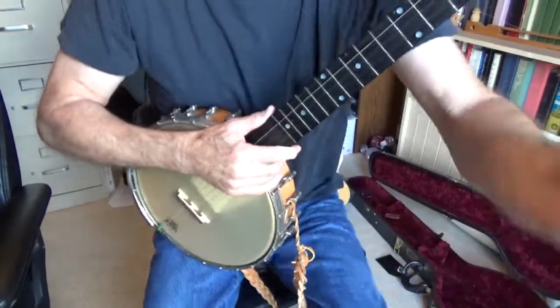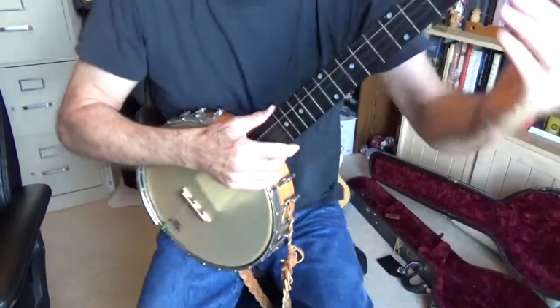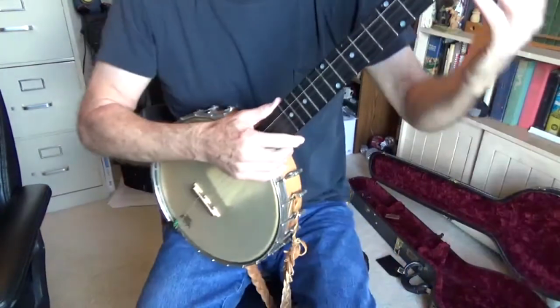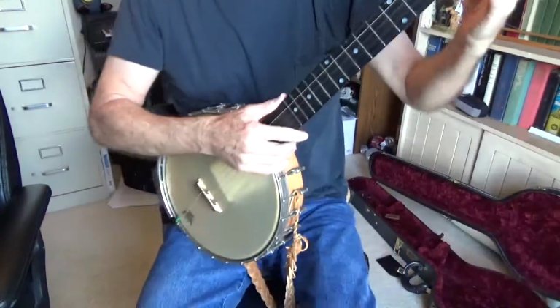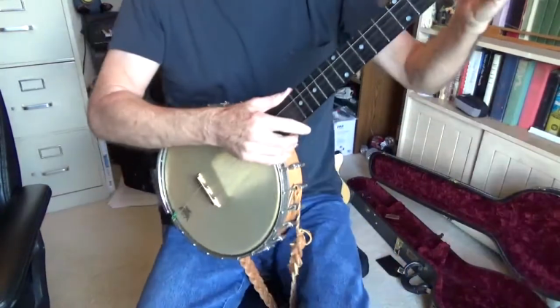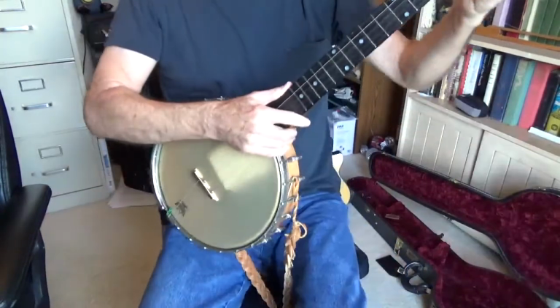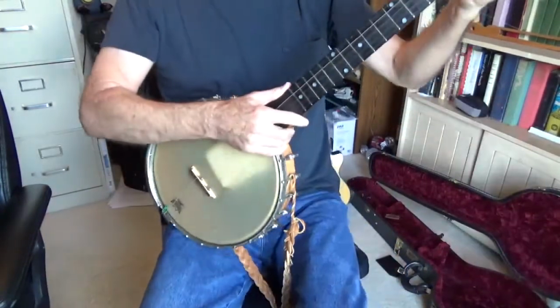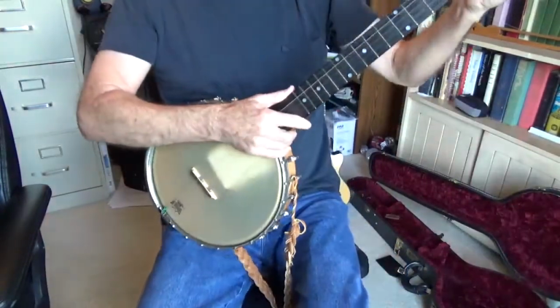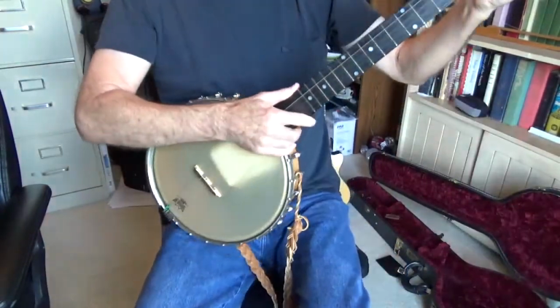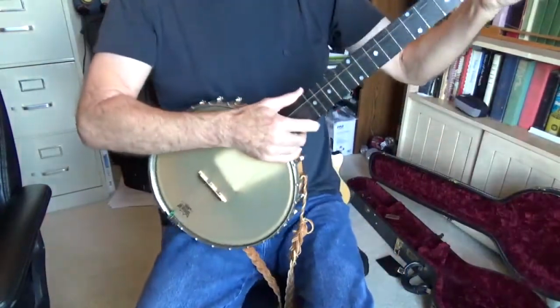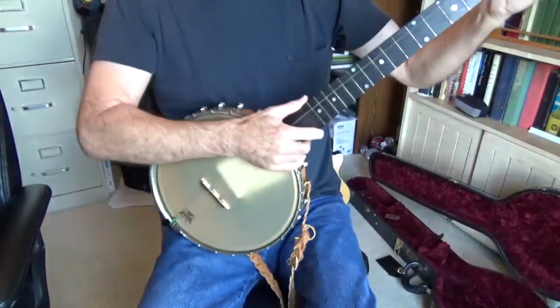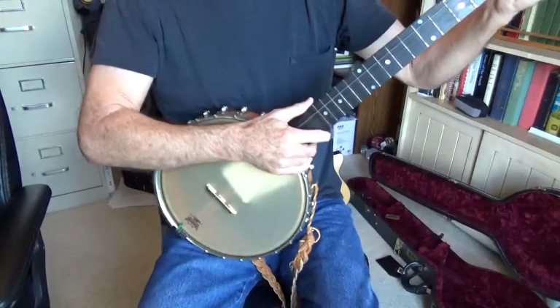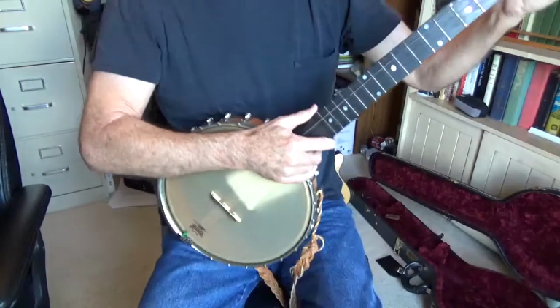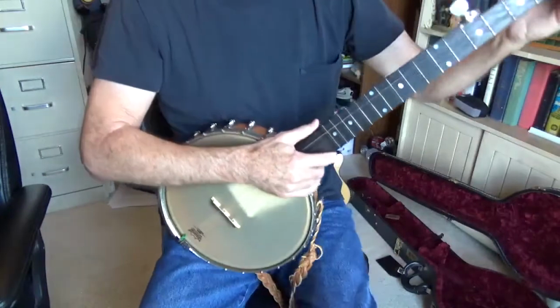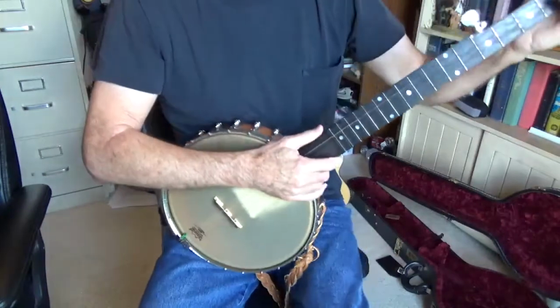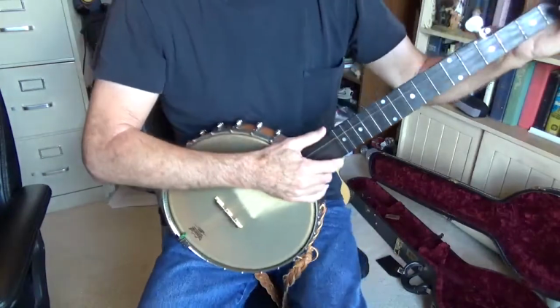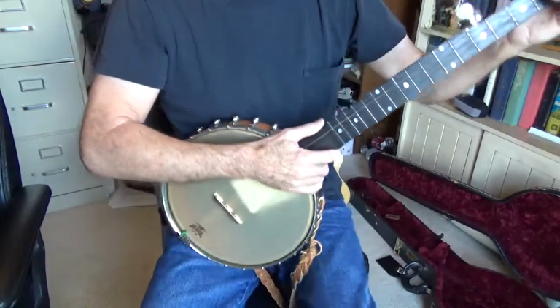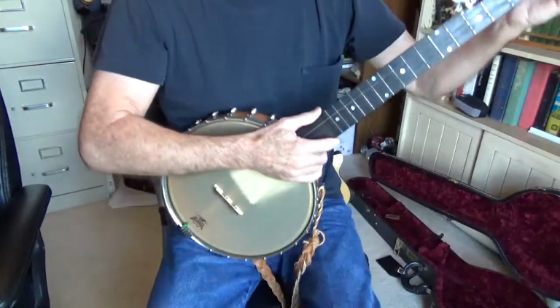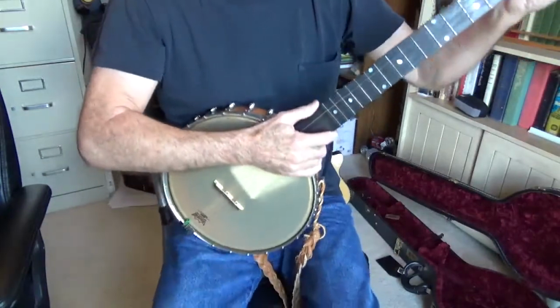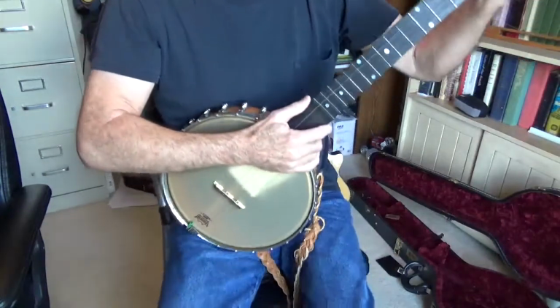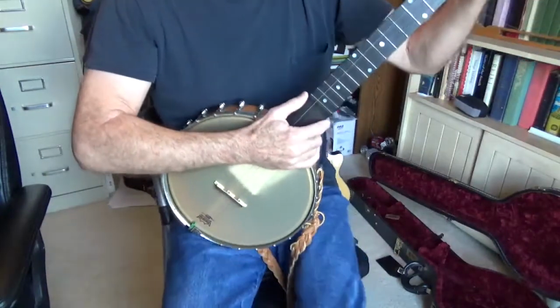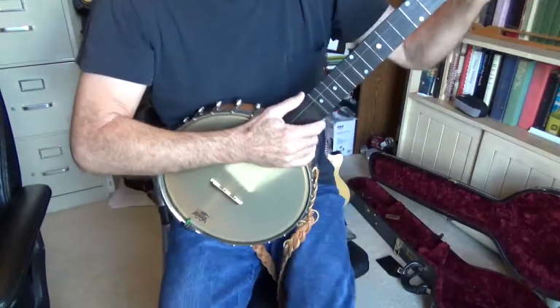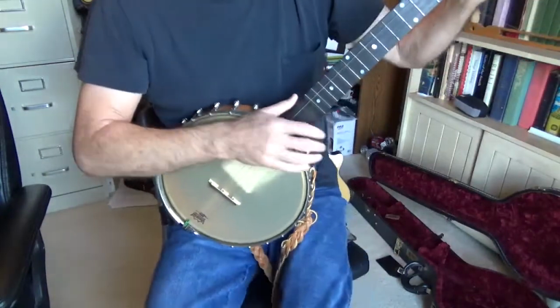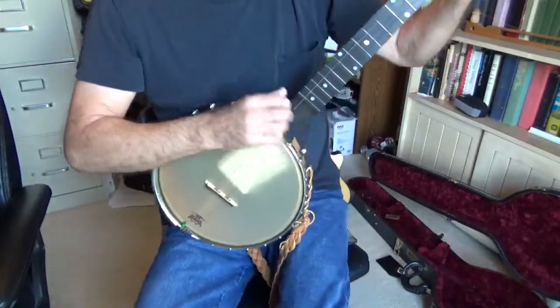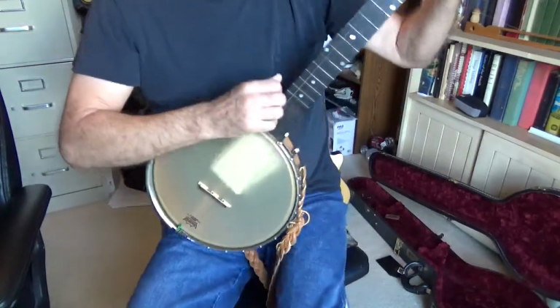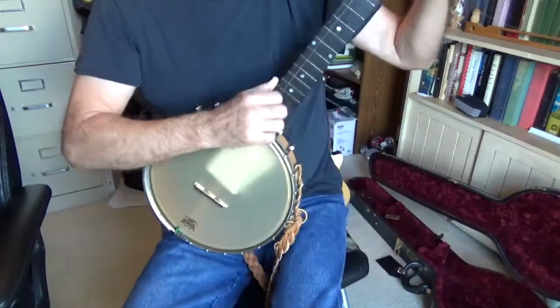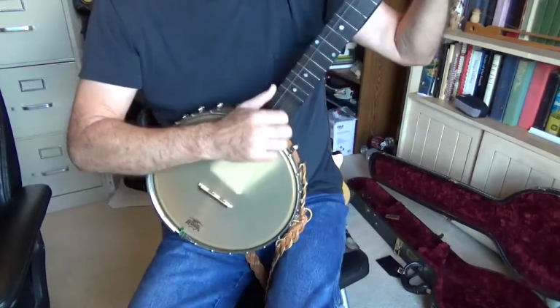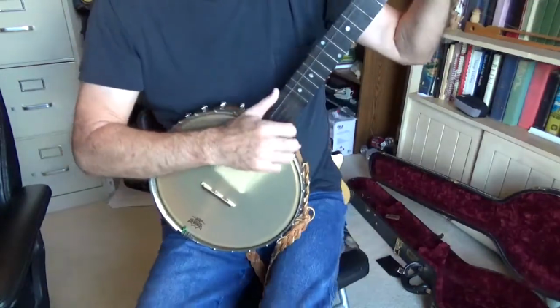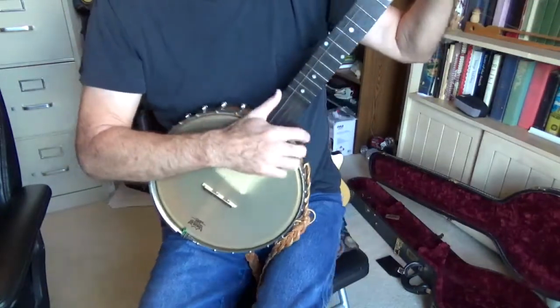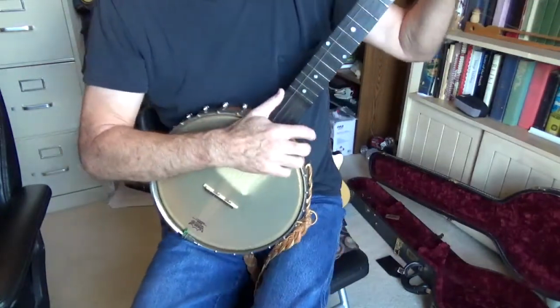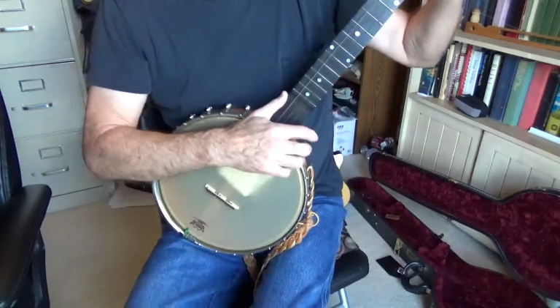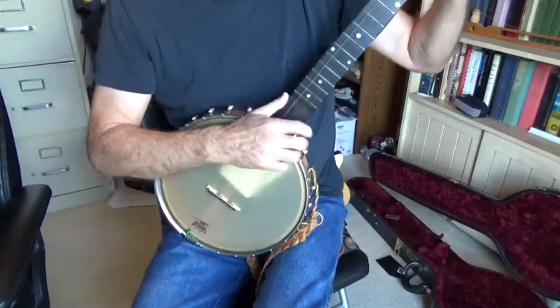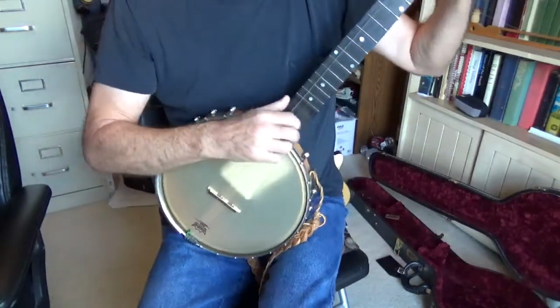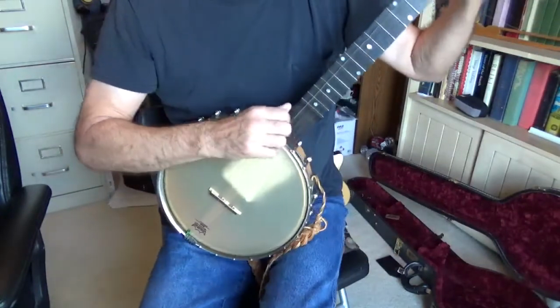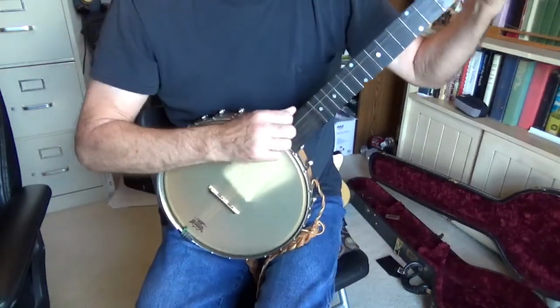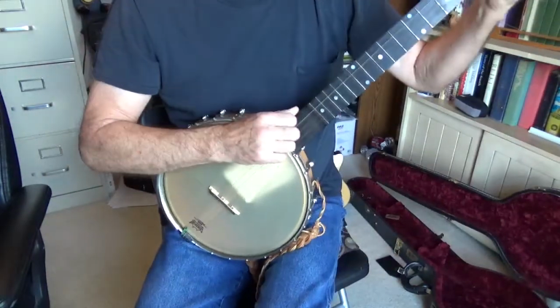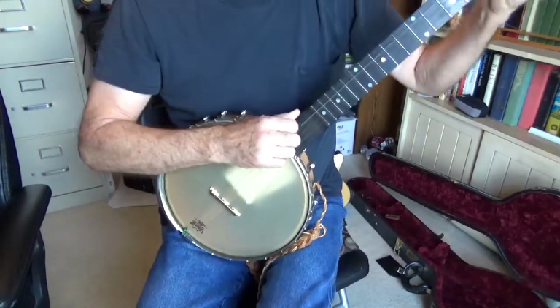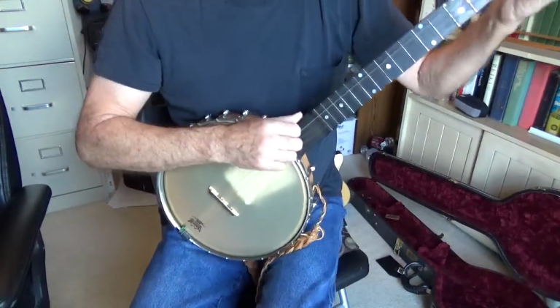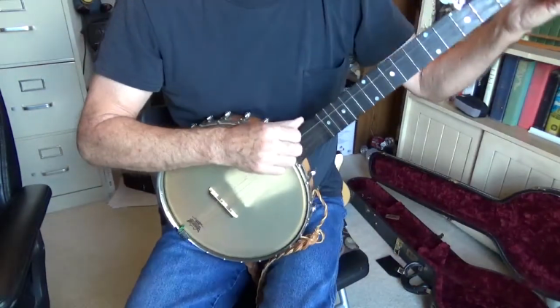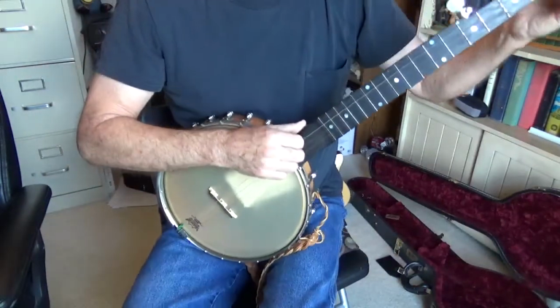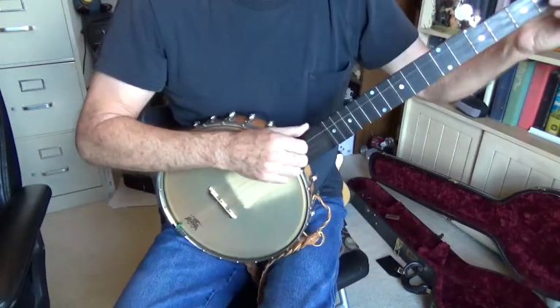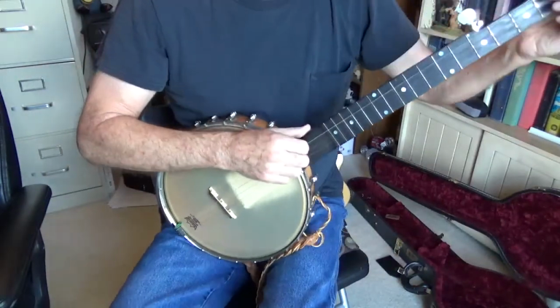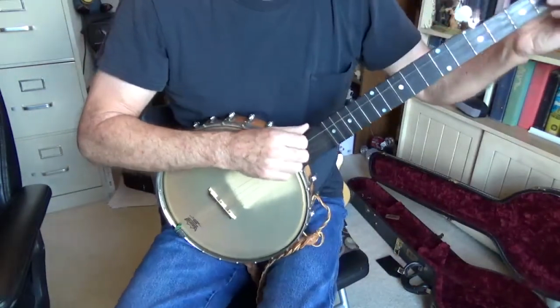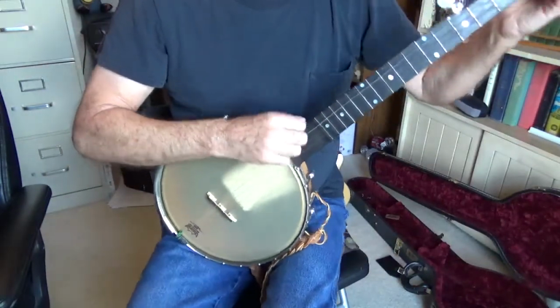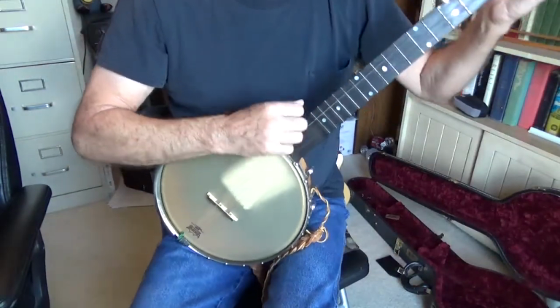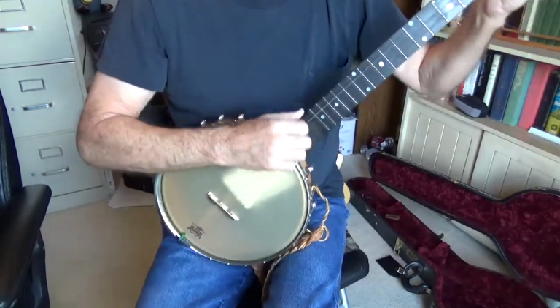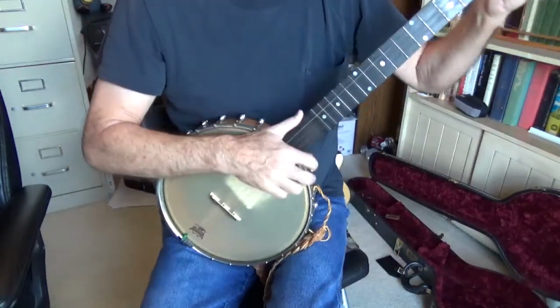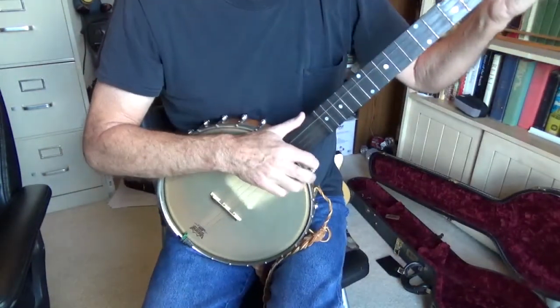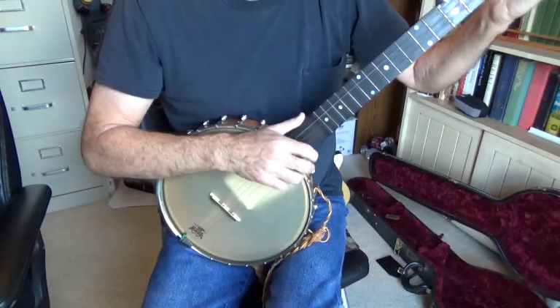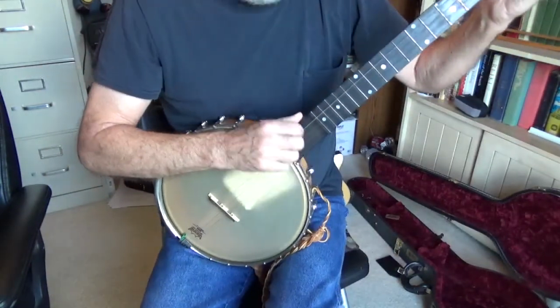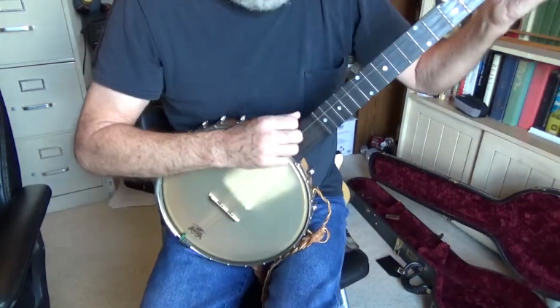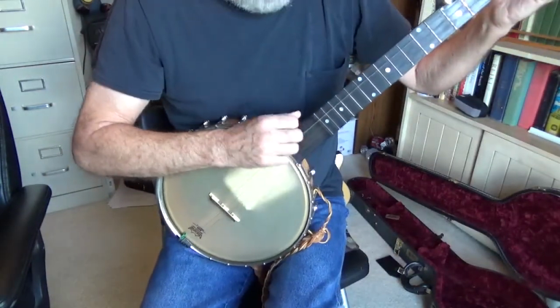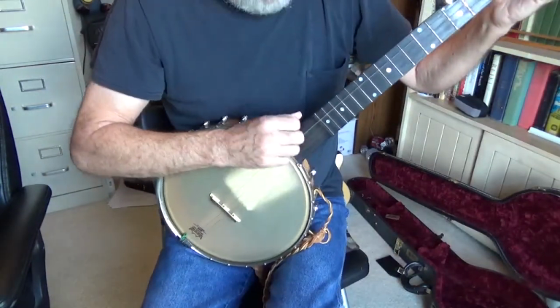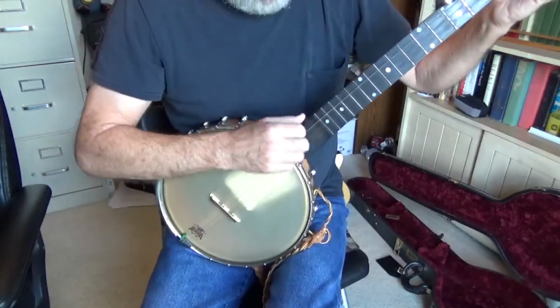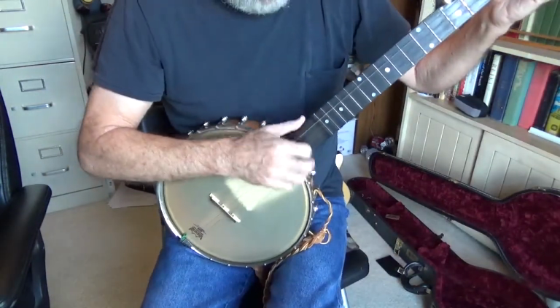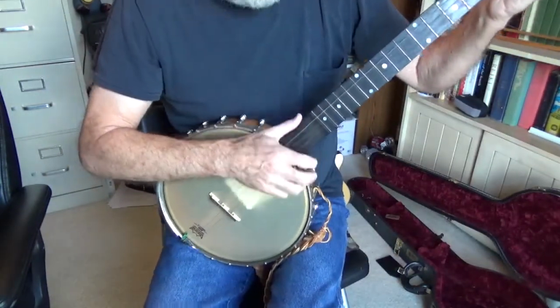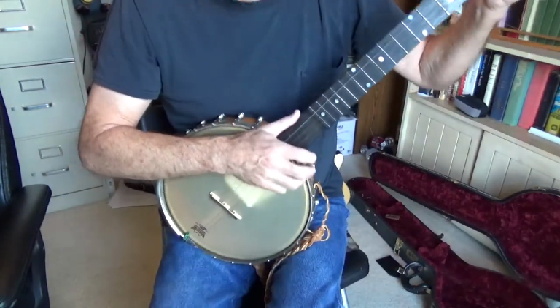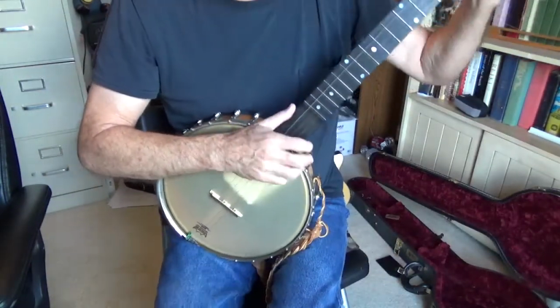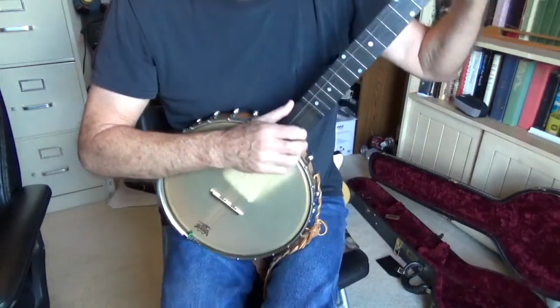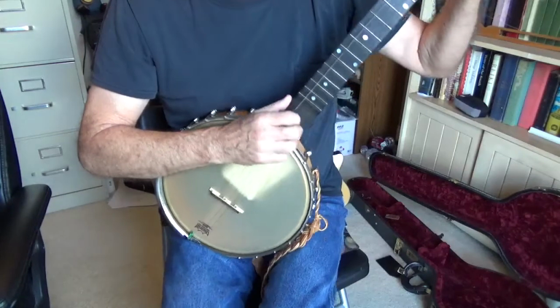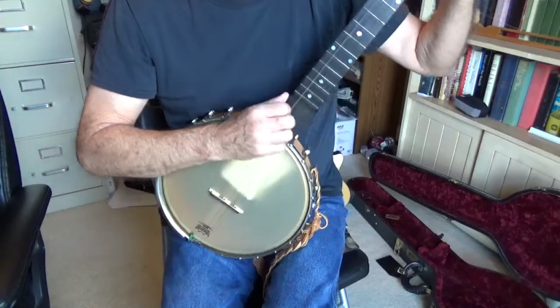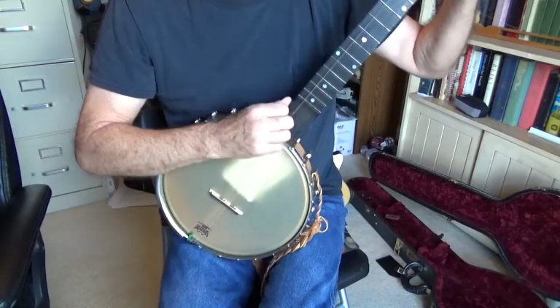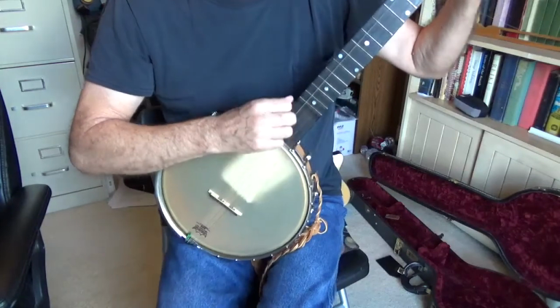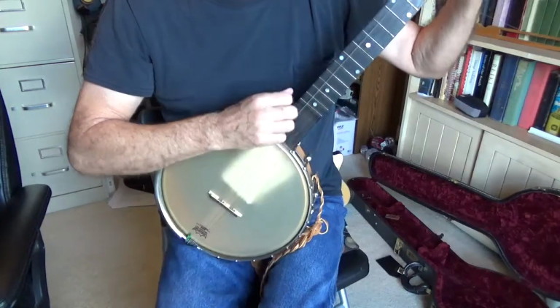Let's see if I've got this just in an open G. I'm going to do a little claw hammer style and just let you hear the difference.